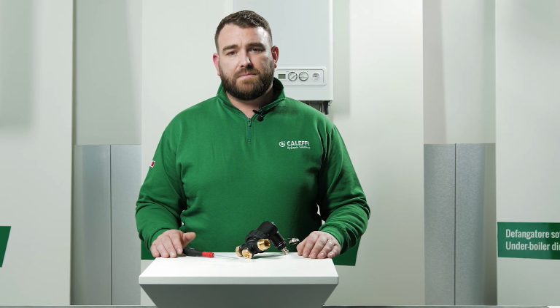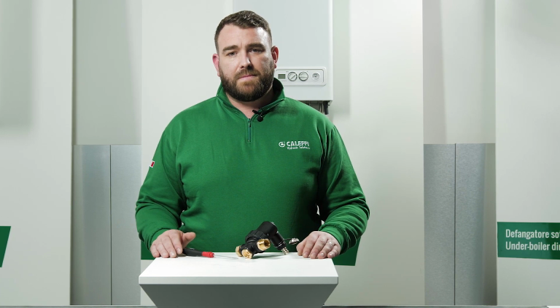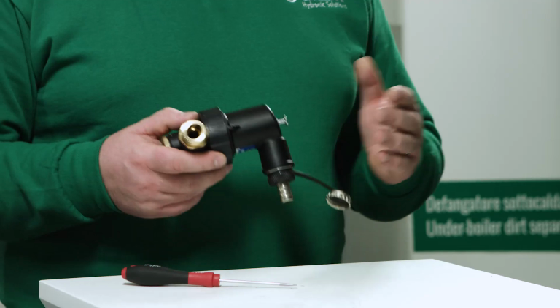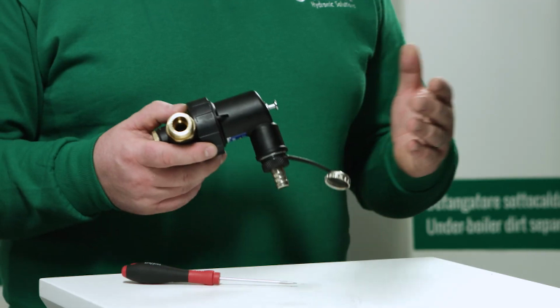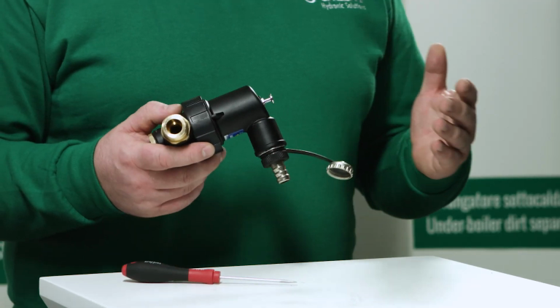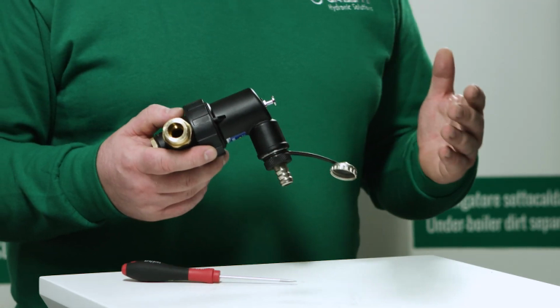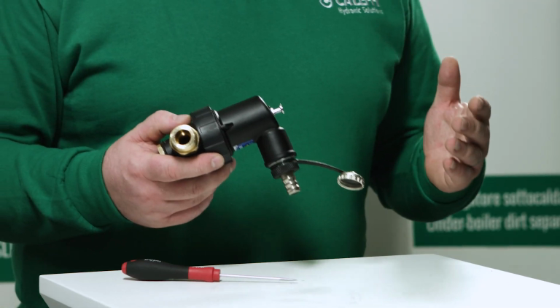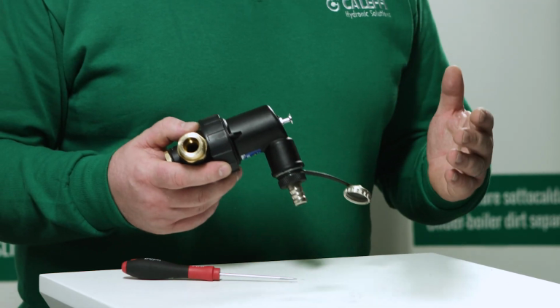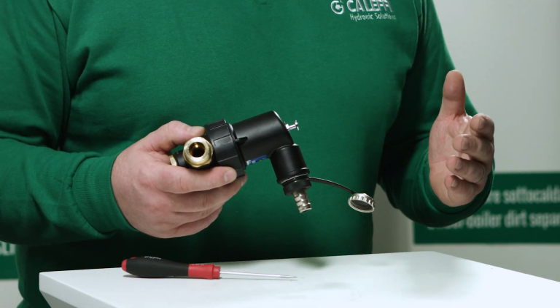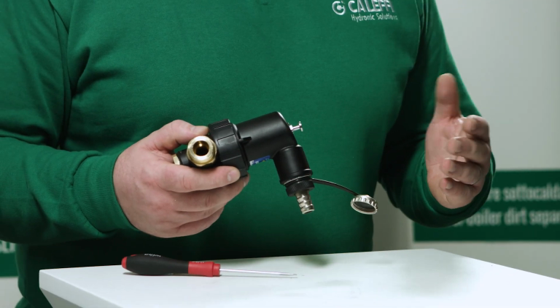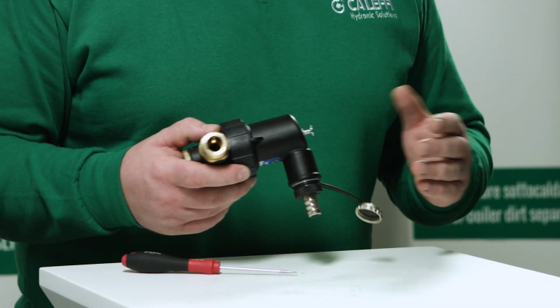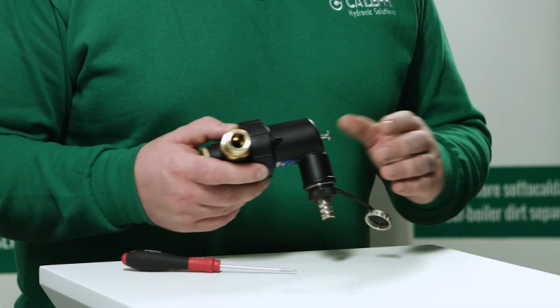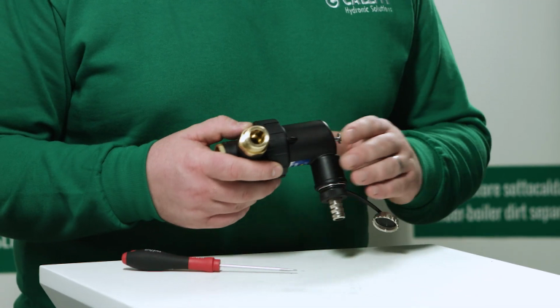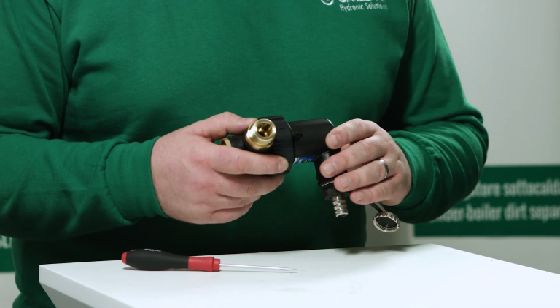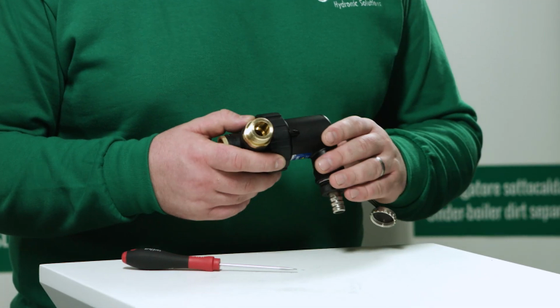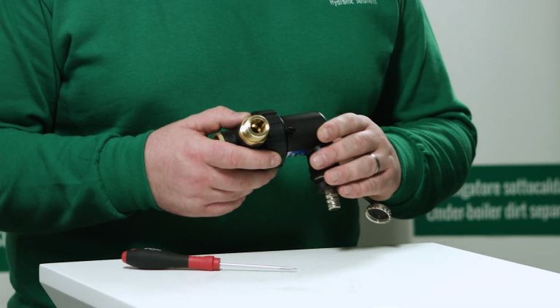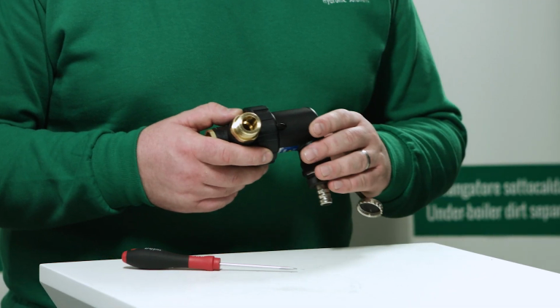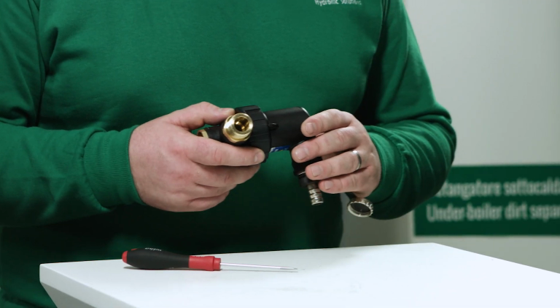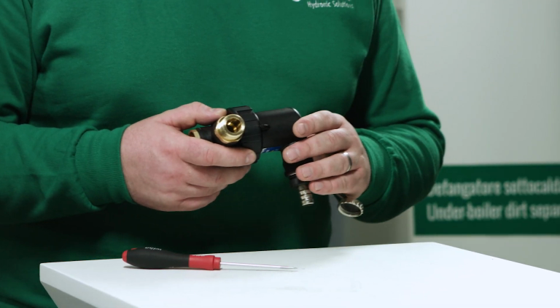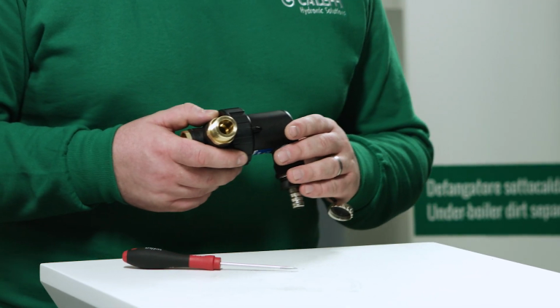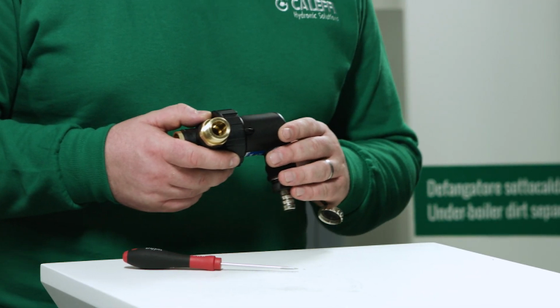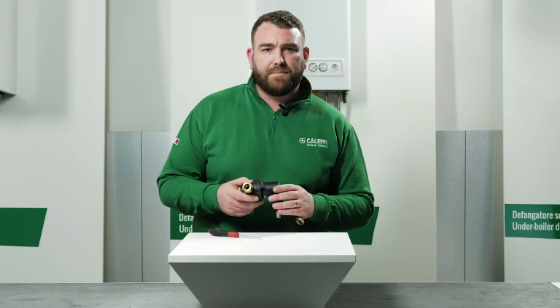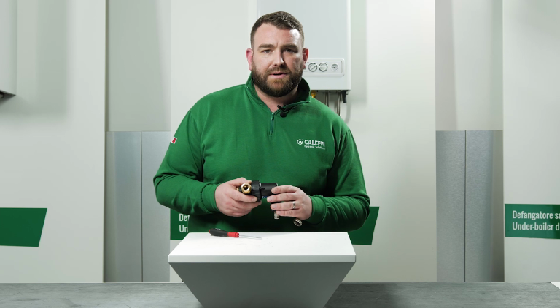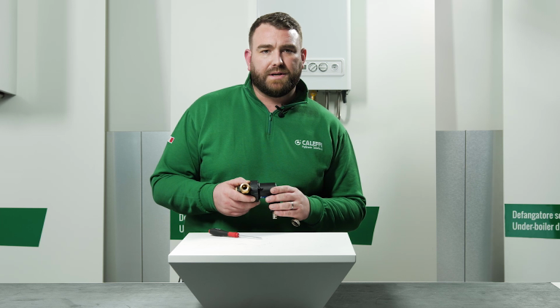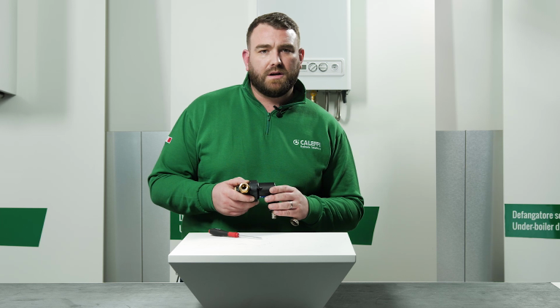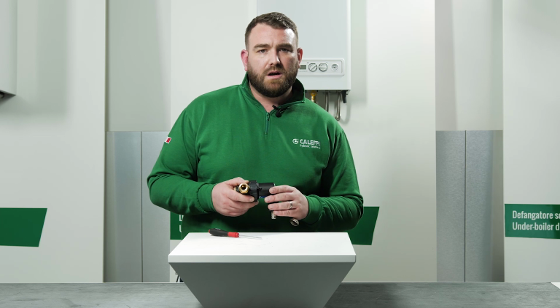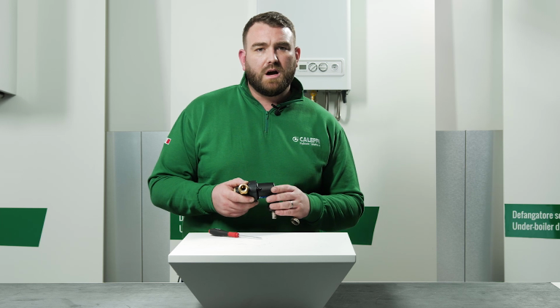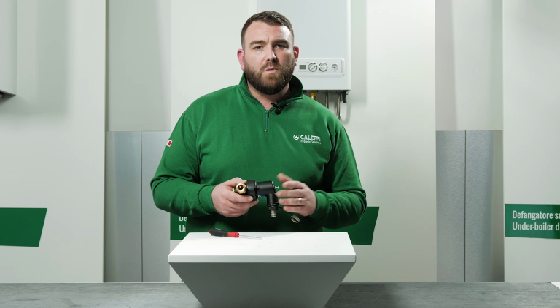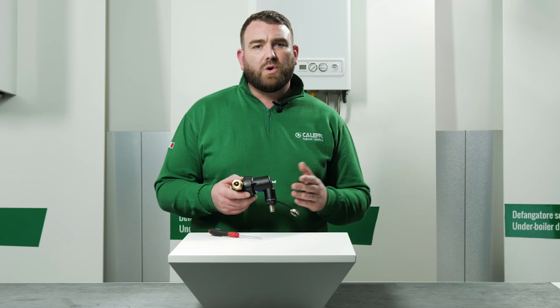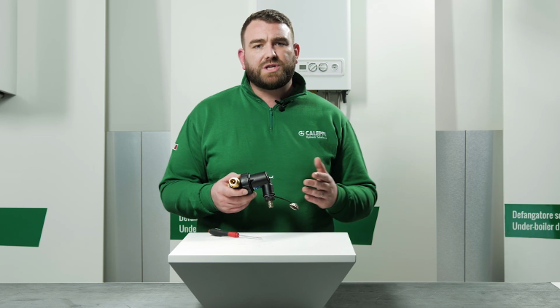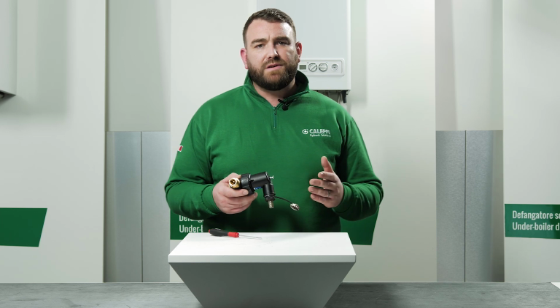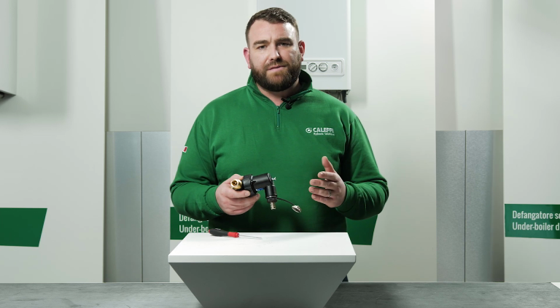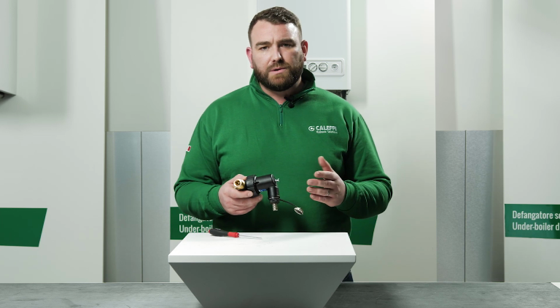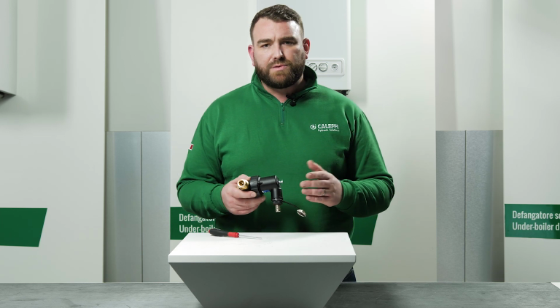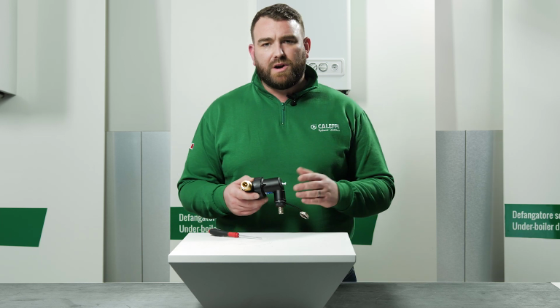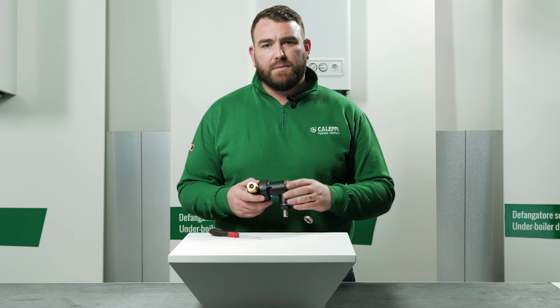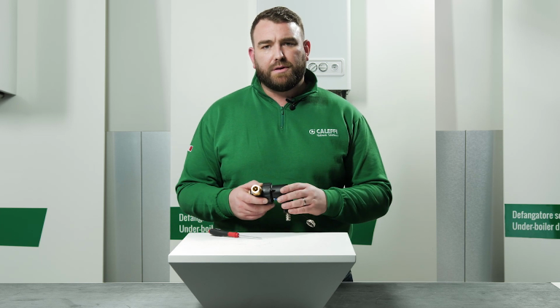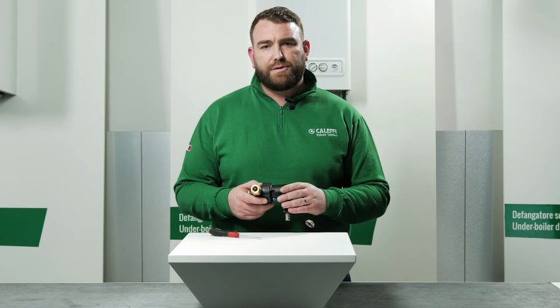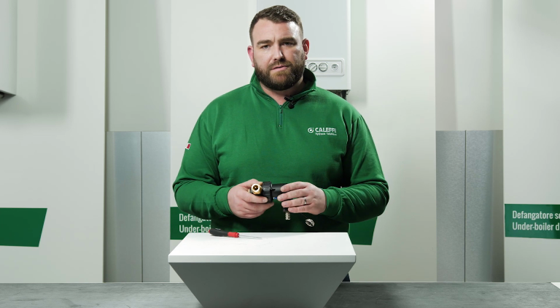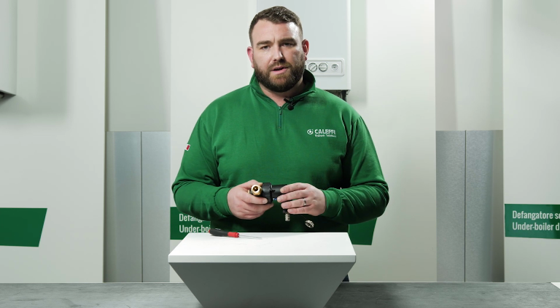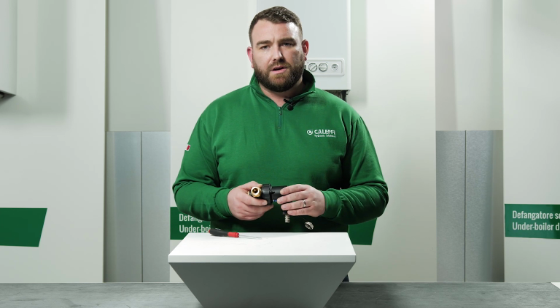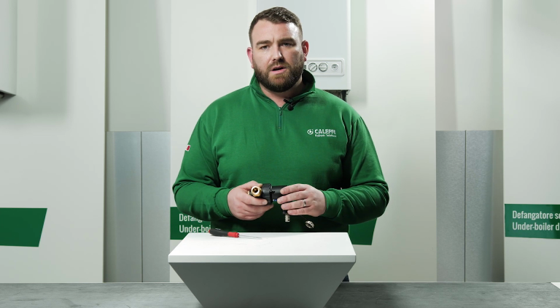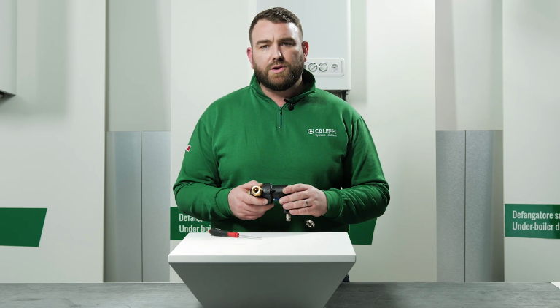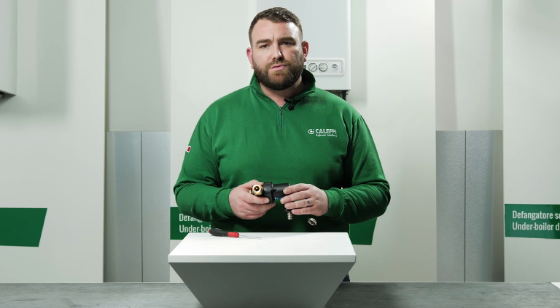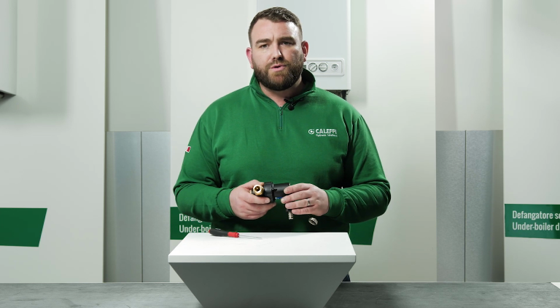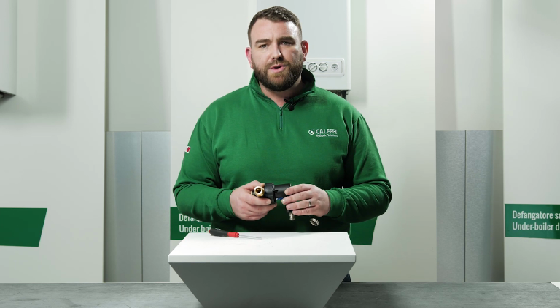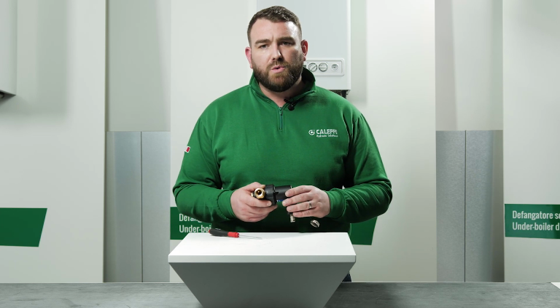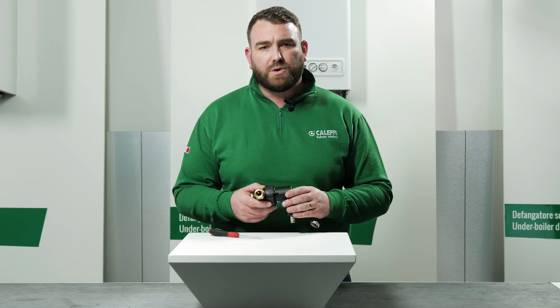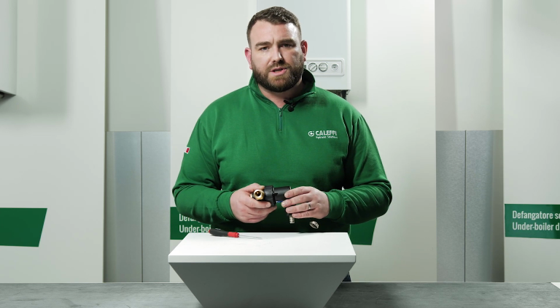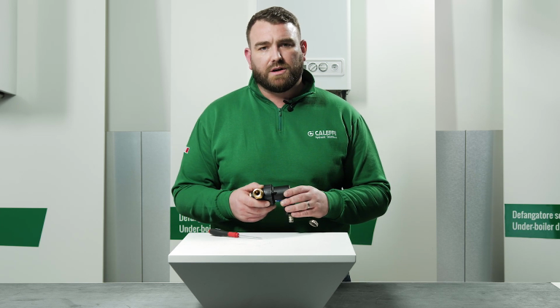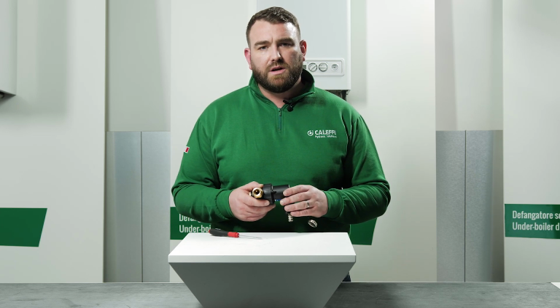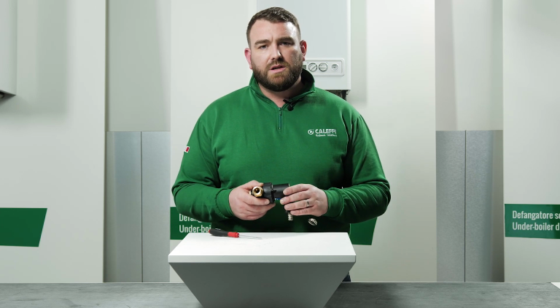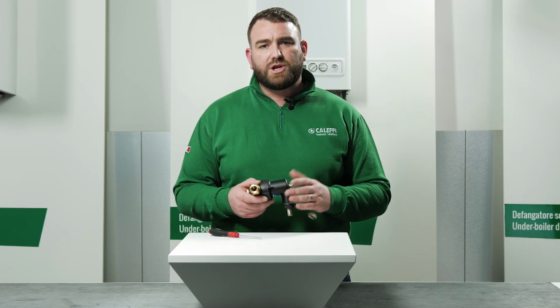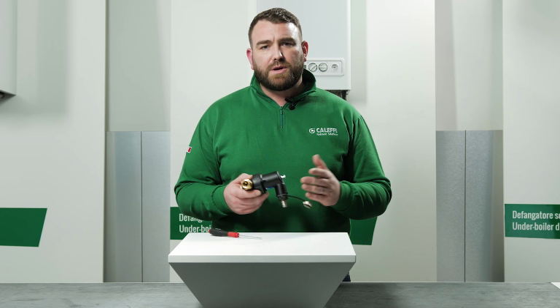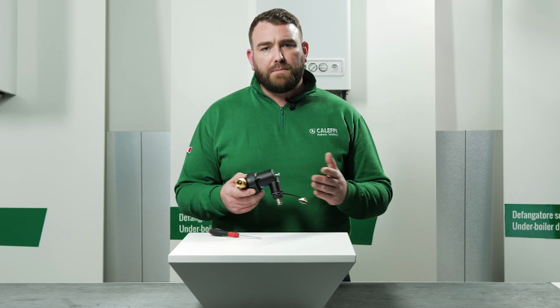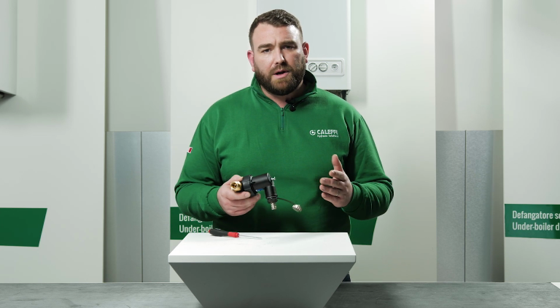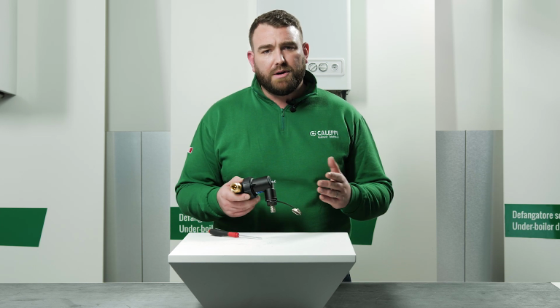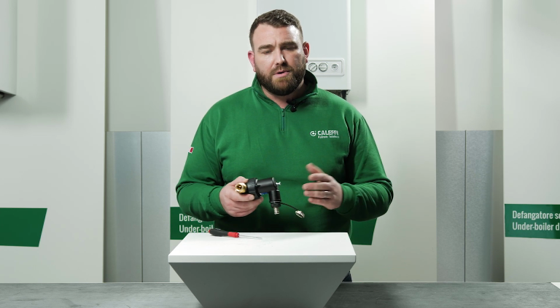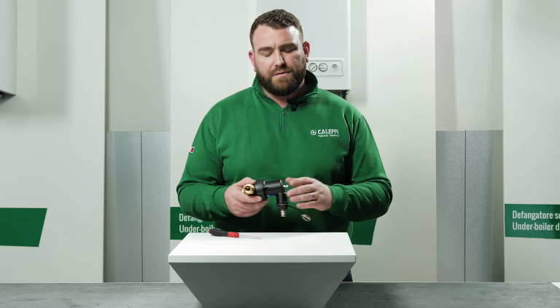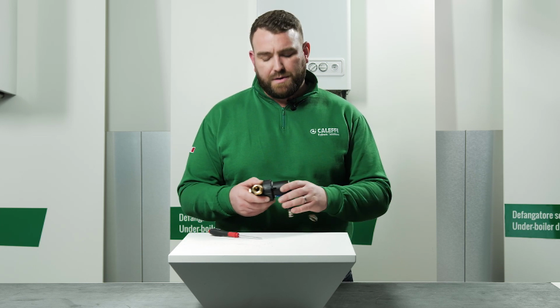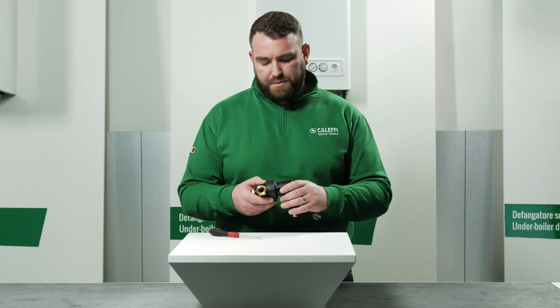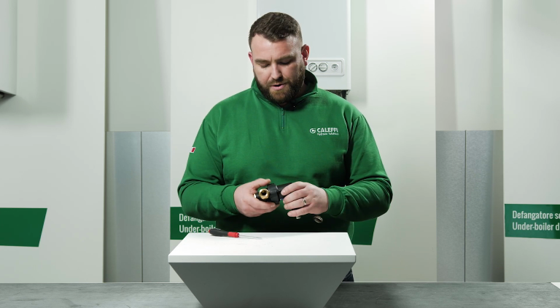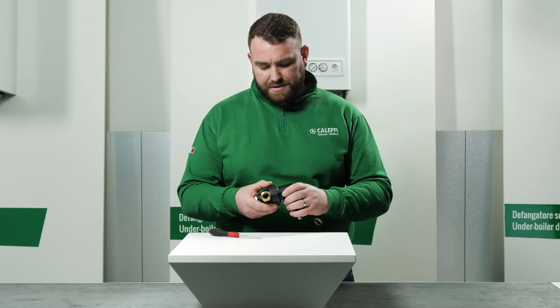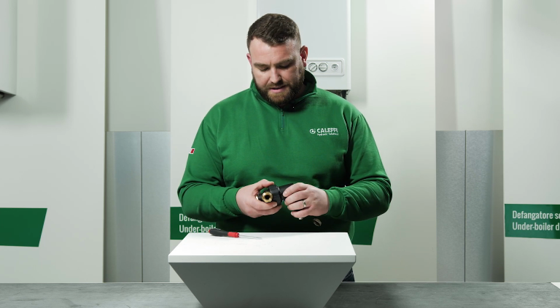This is done by unscrewing the bottom of the valve body and washing the filter element thoroughly under running water to completely remove the impurities.